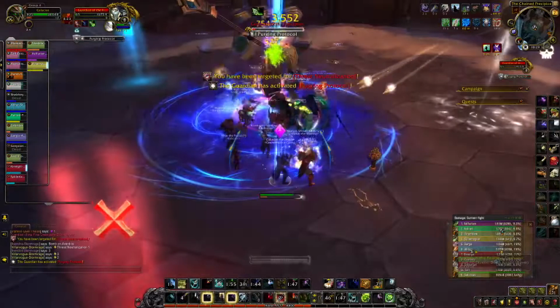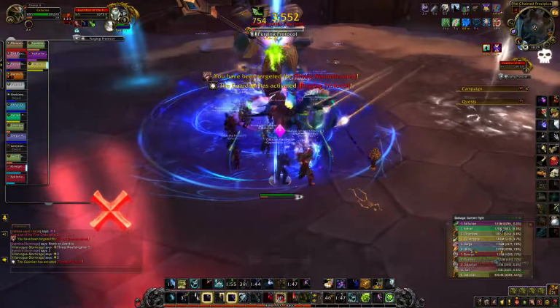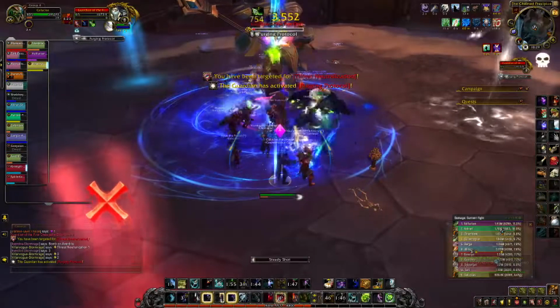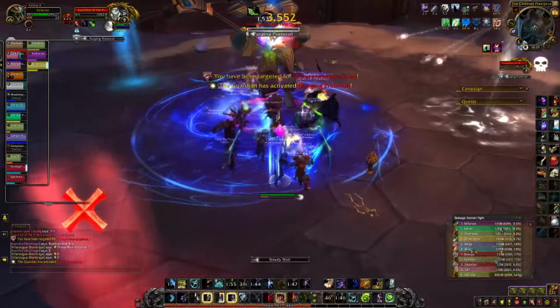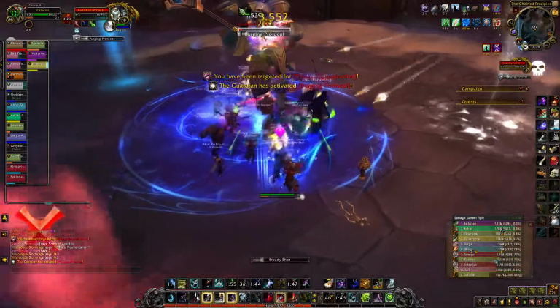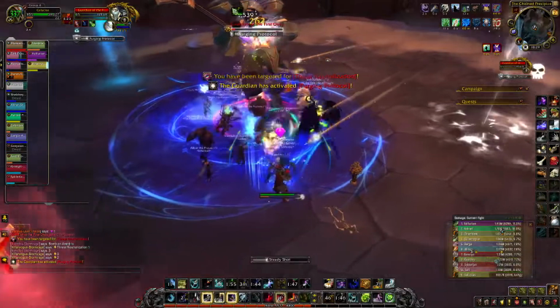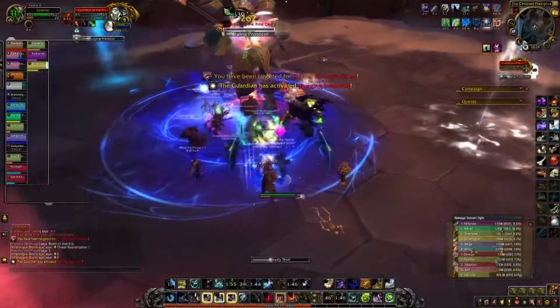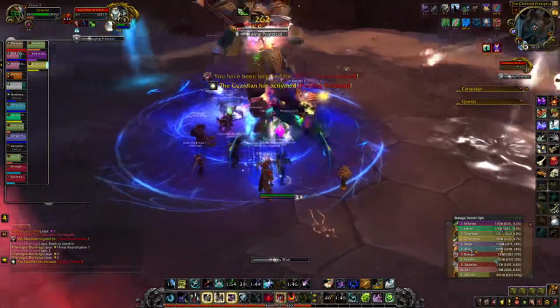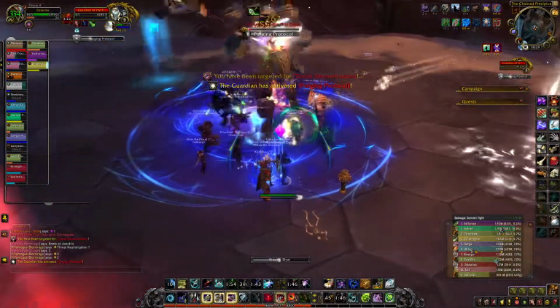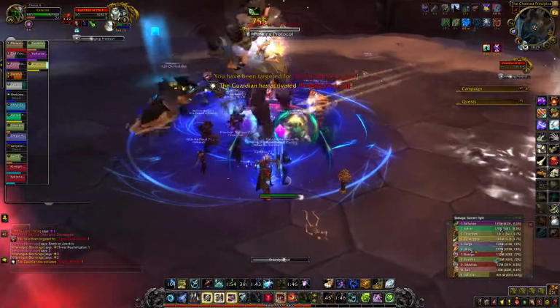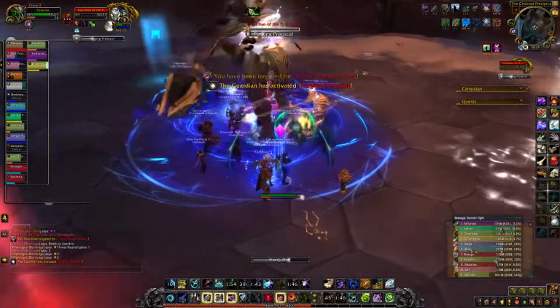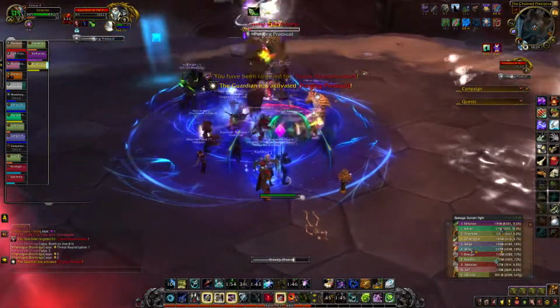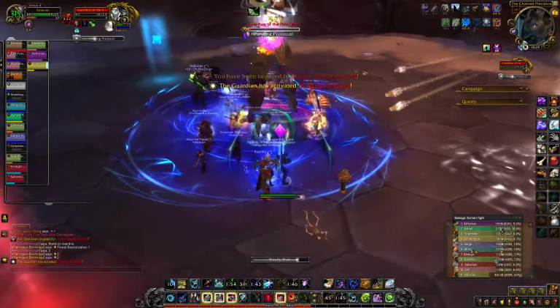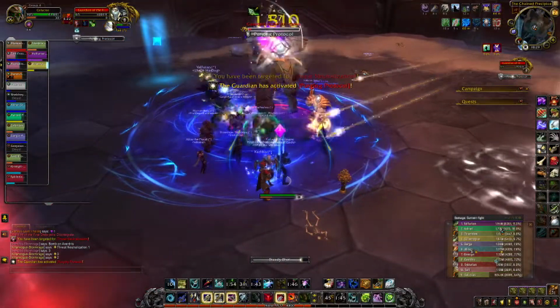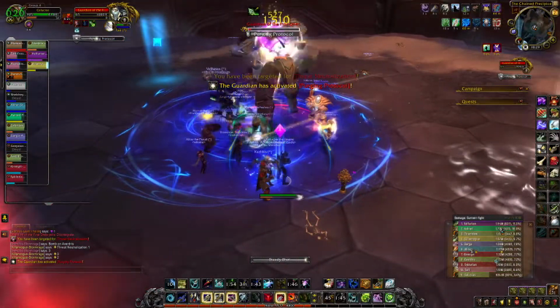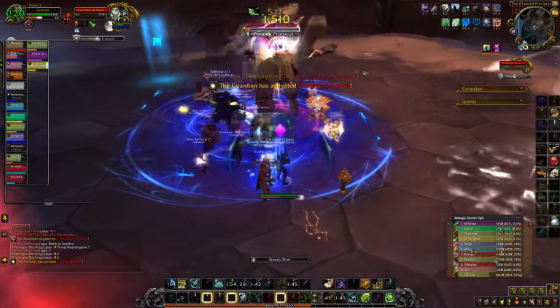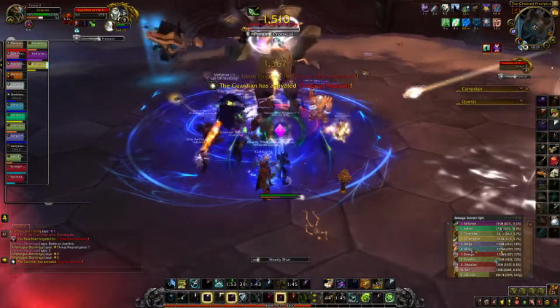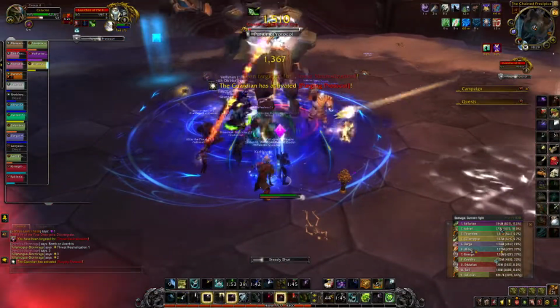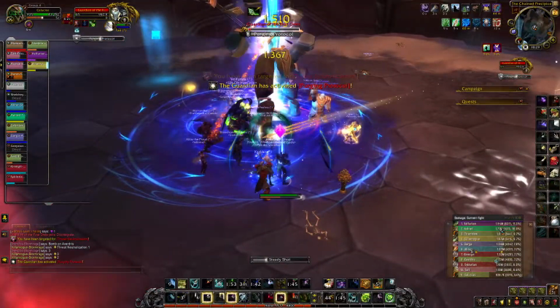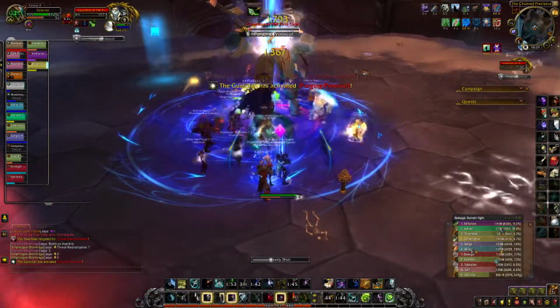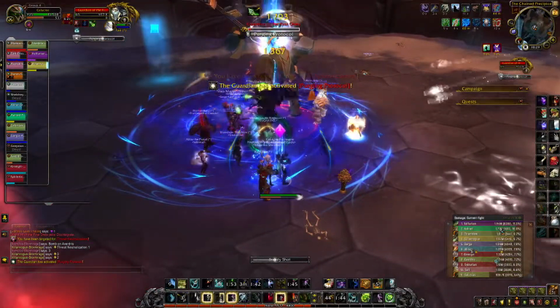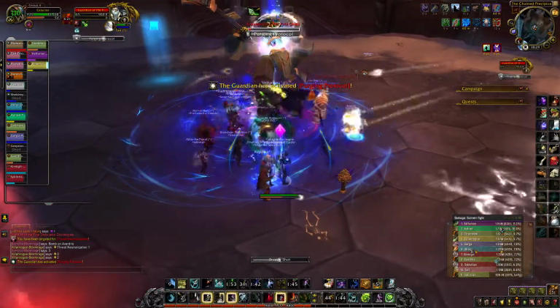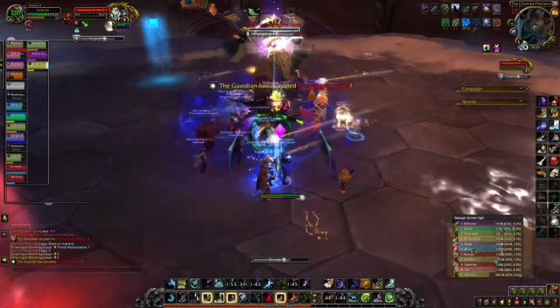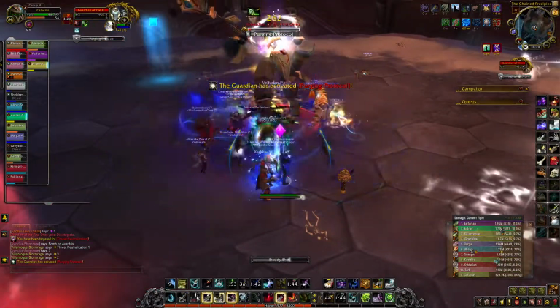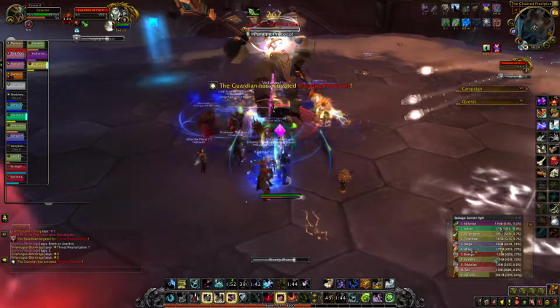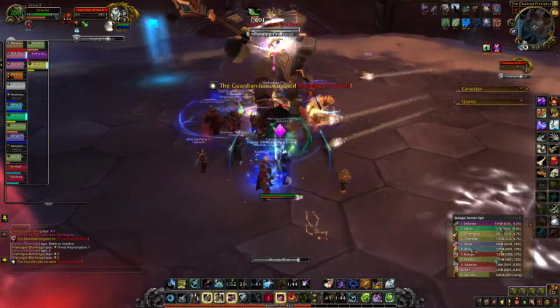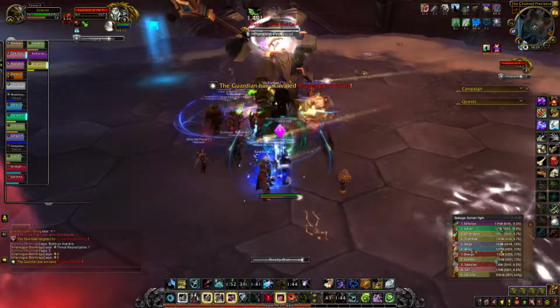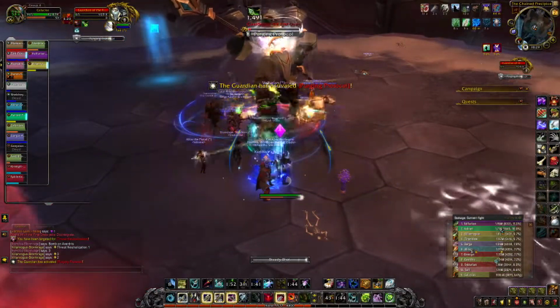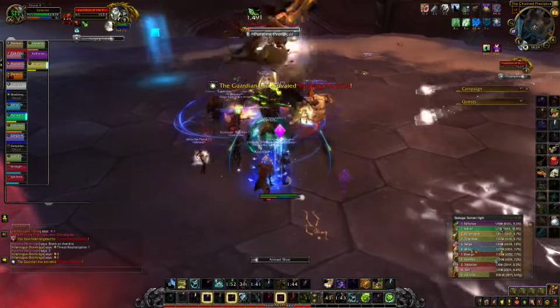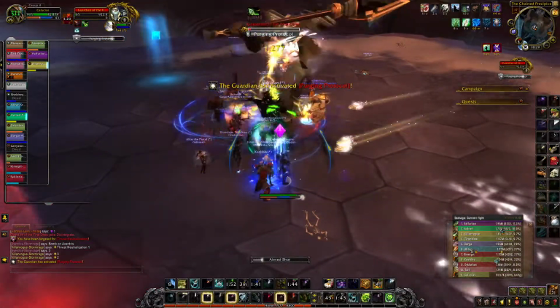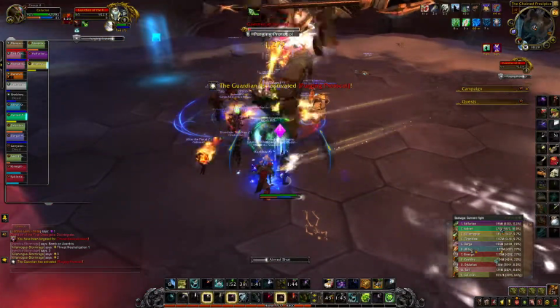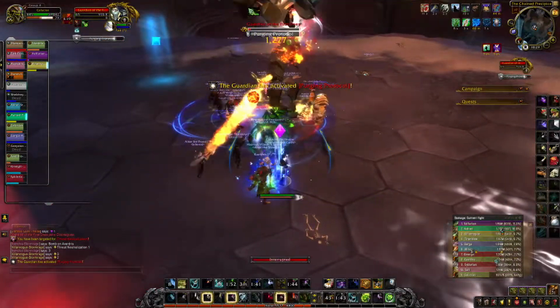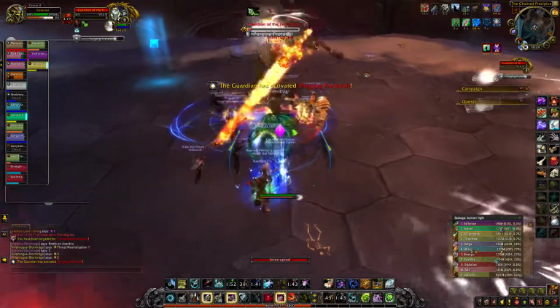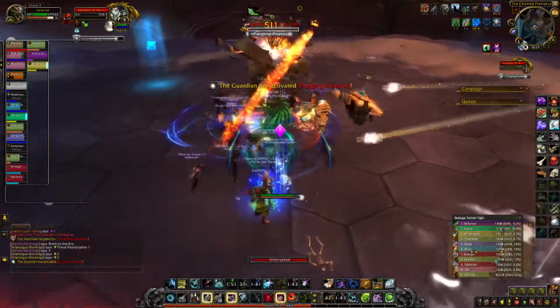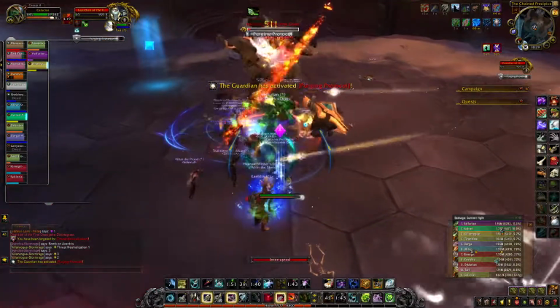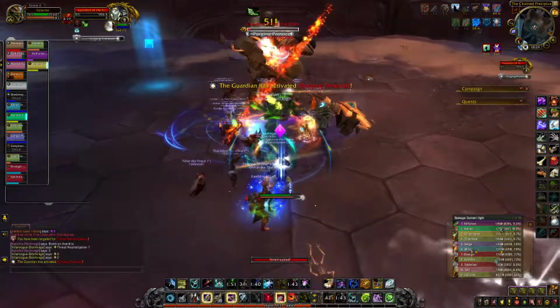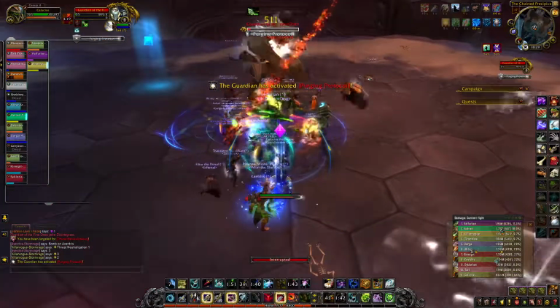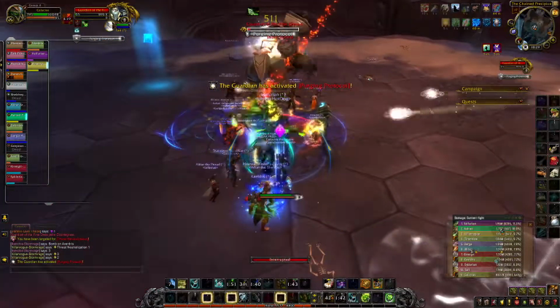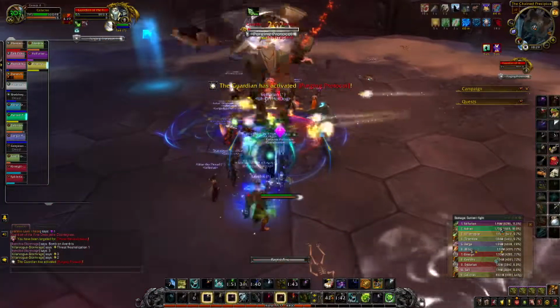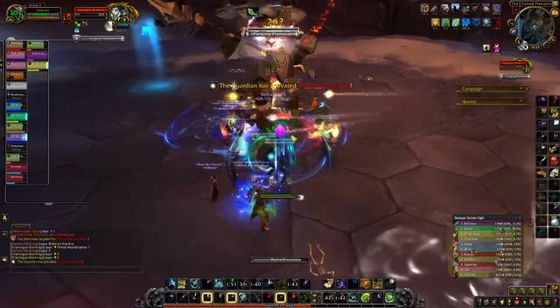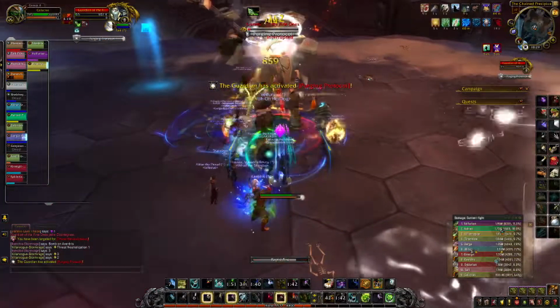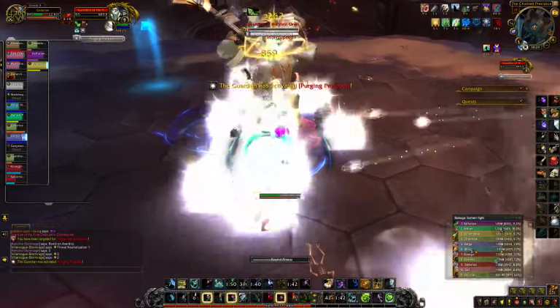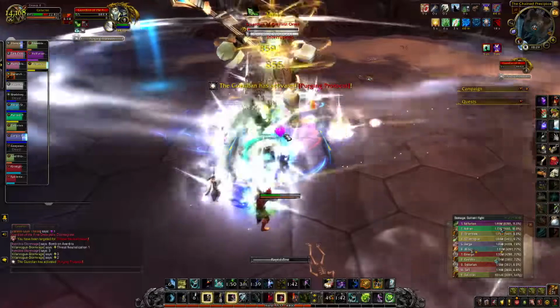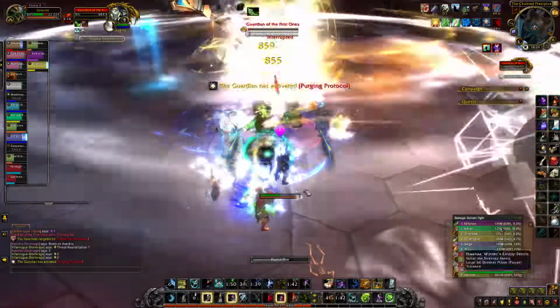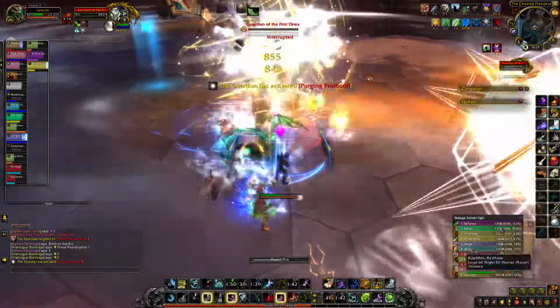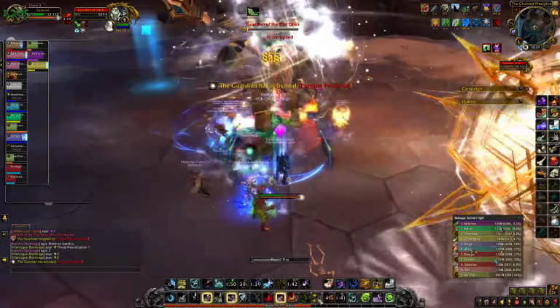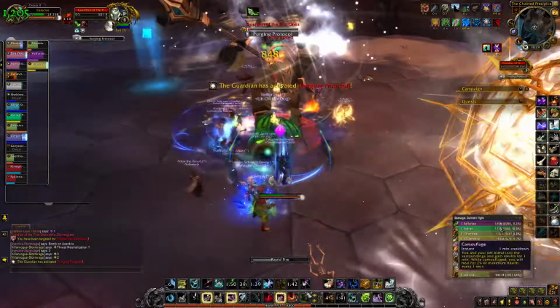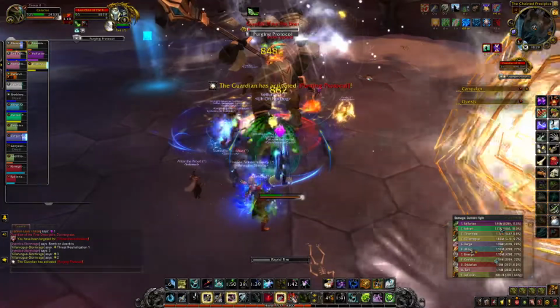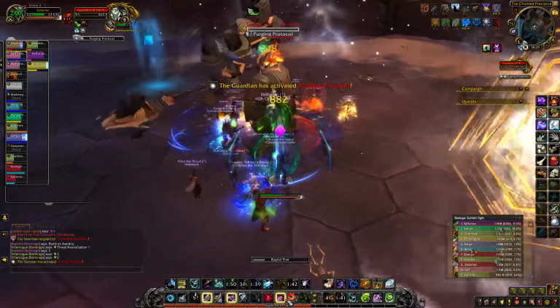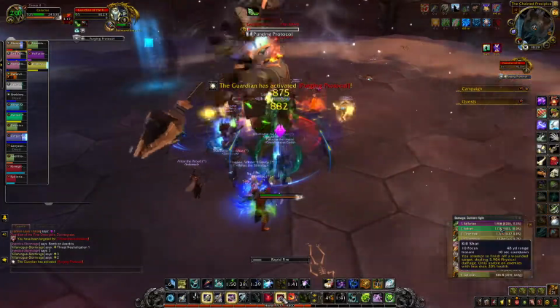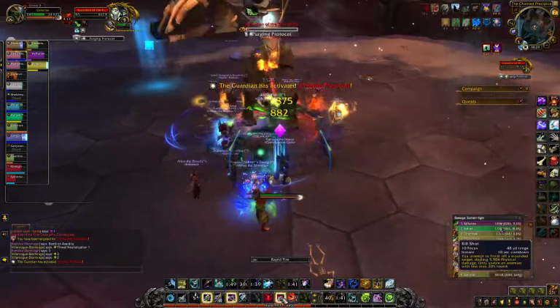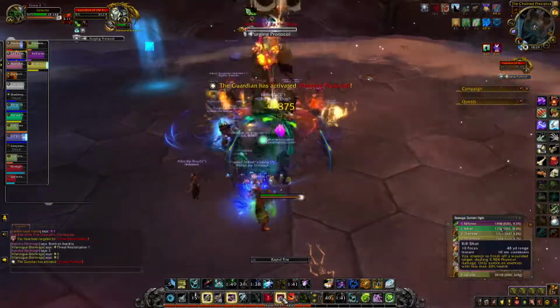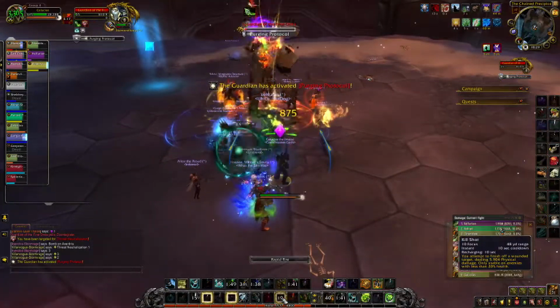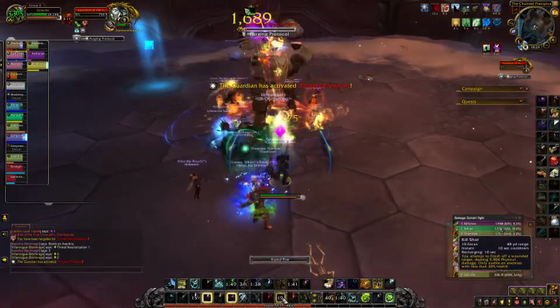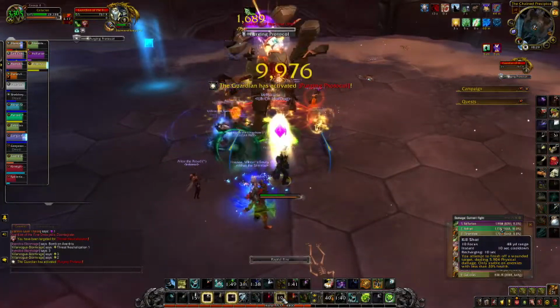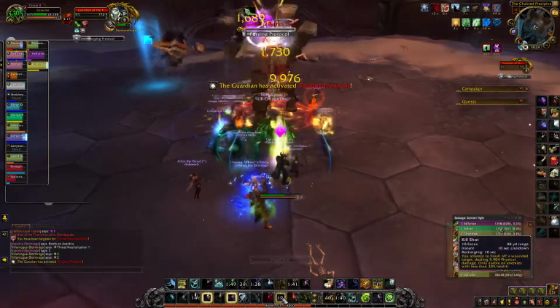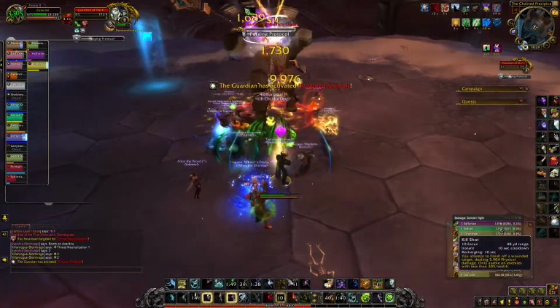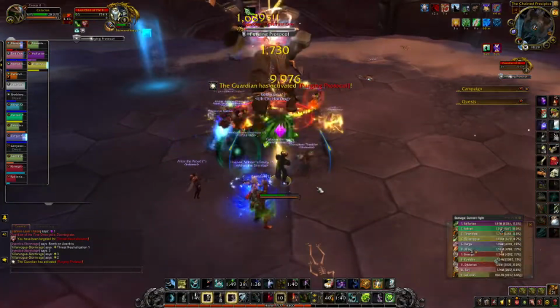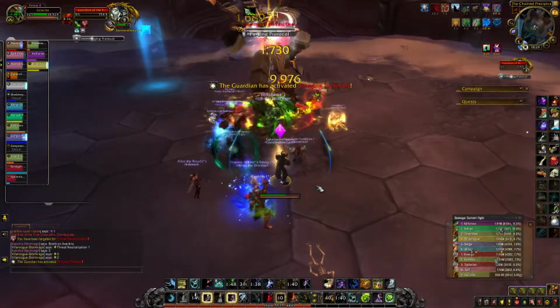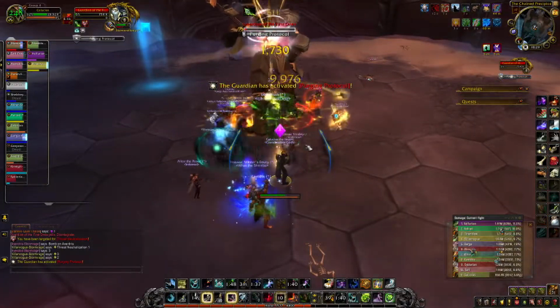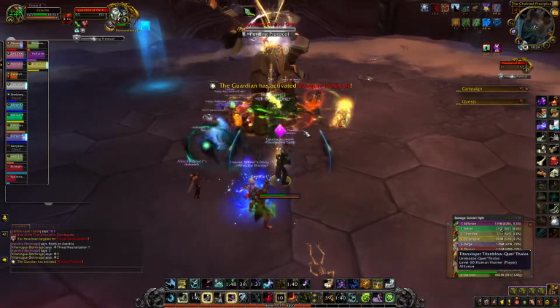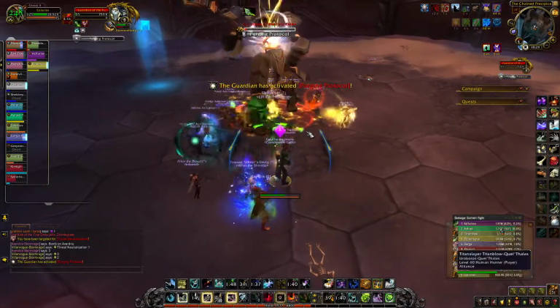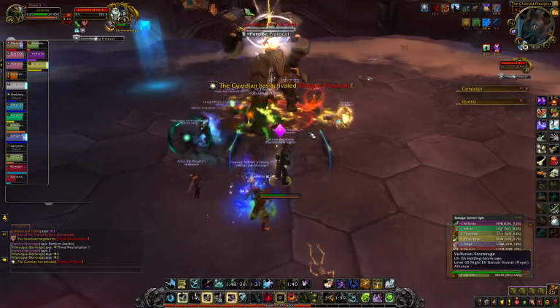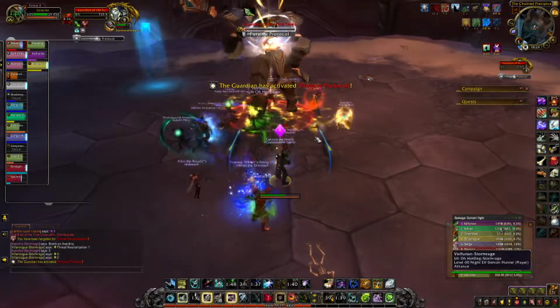Repeat this process for the next two crystals. Once all three crystals are destroyed, burn the boss, and once he reaches zero energy he'll begin casting Purging Protocol. There's no way to interrupt it at this point, so kill him before you die.